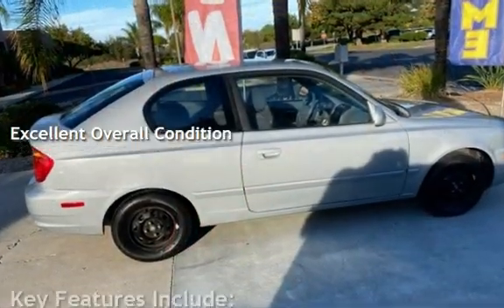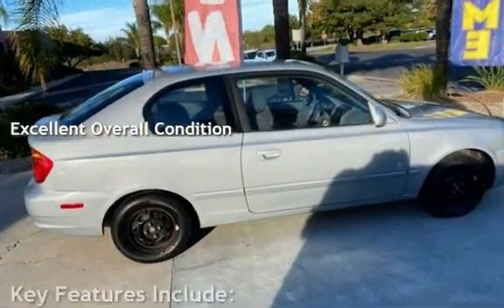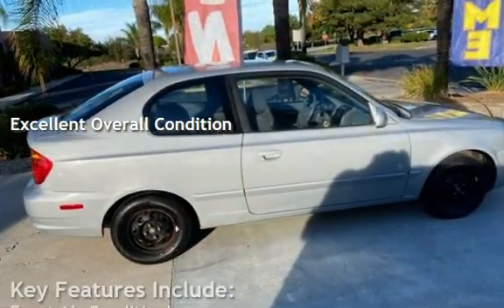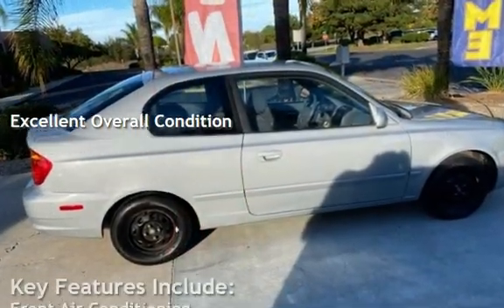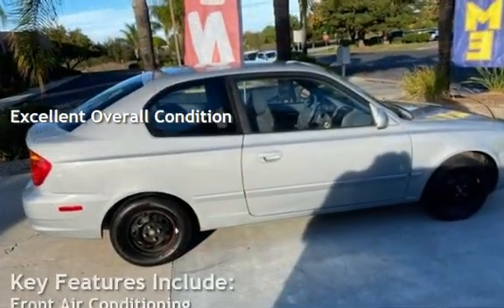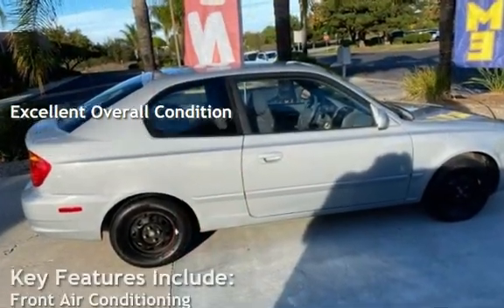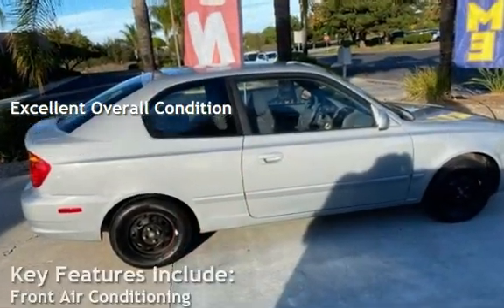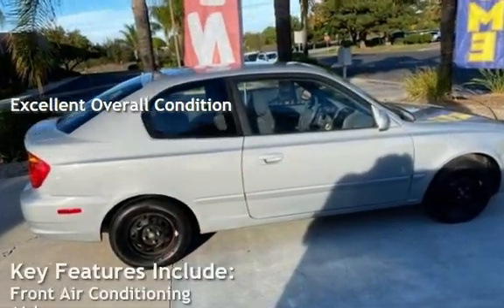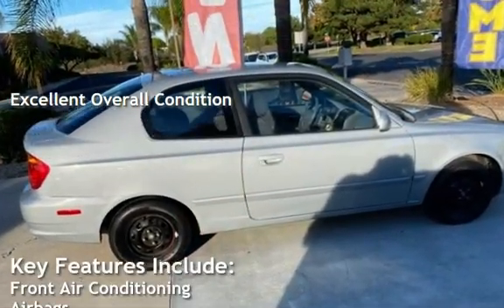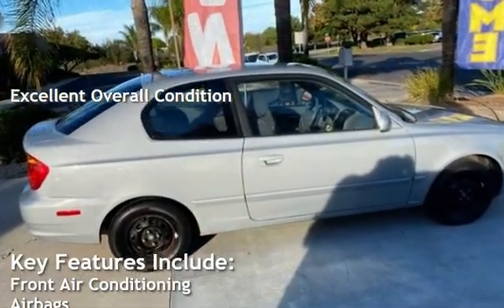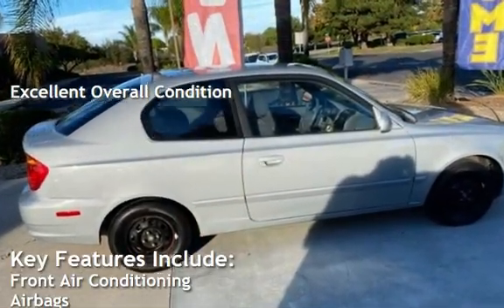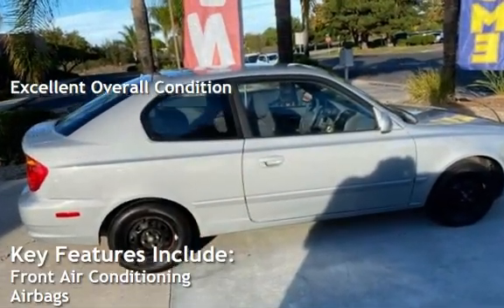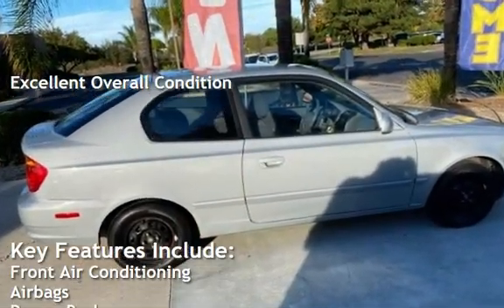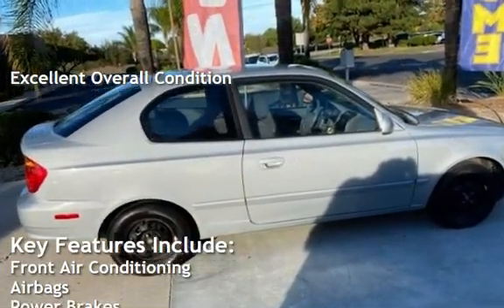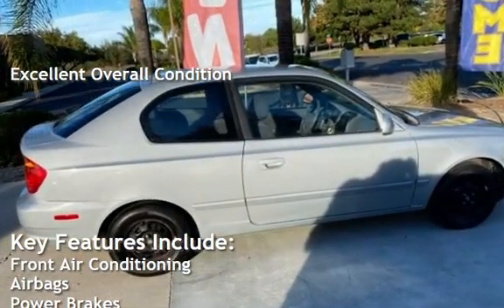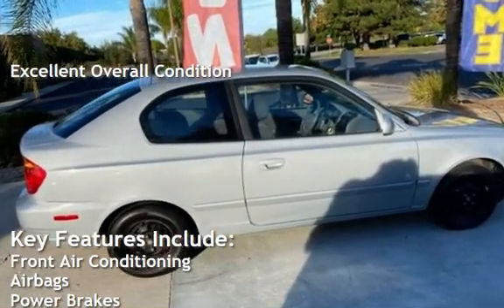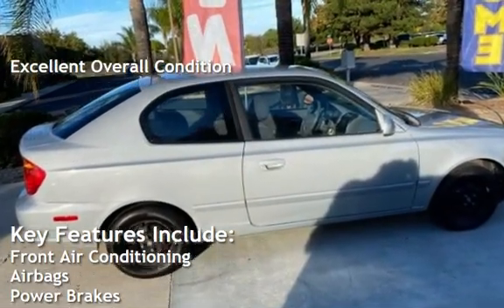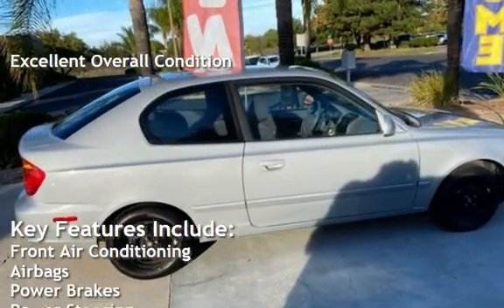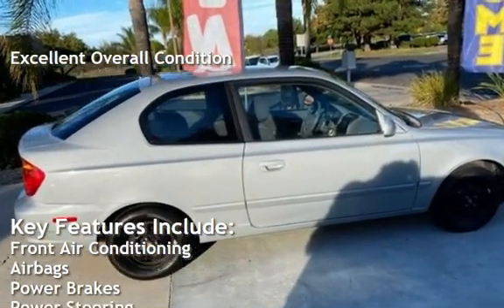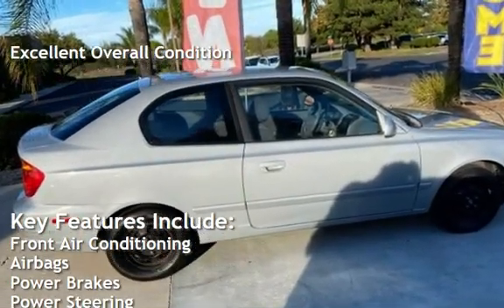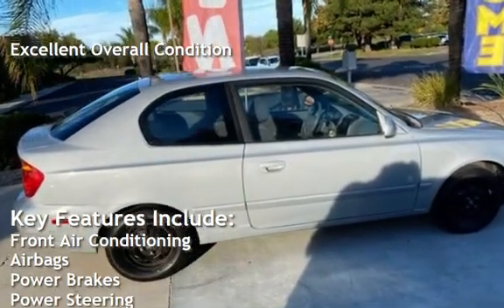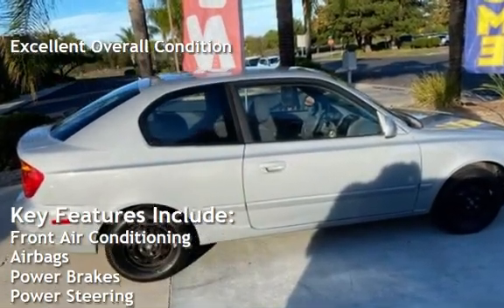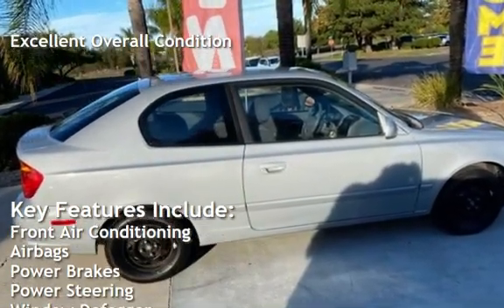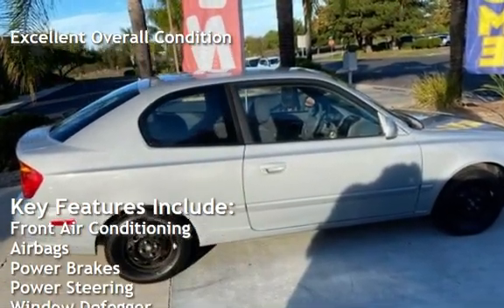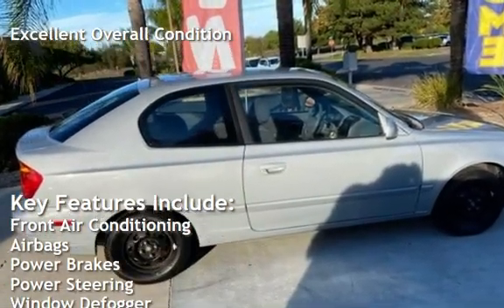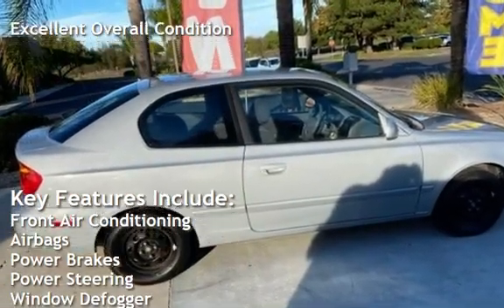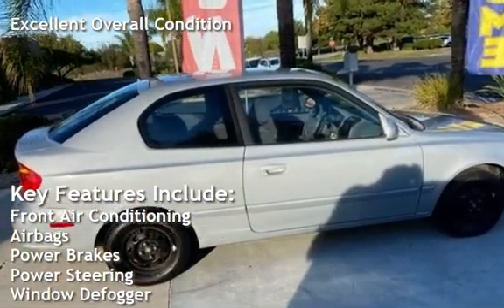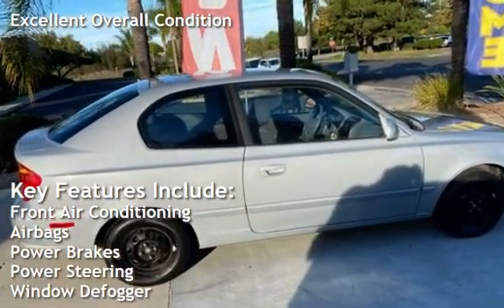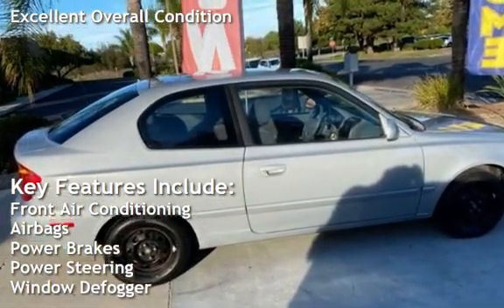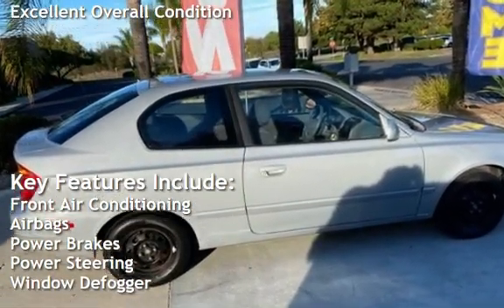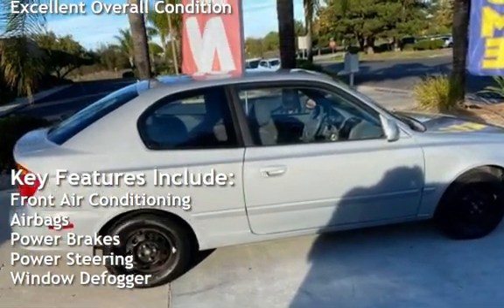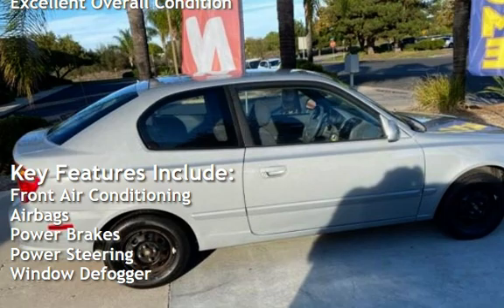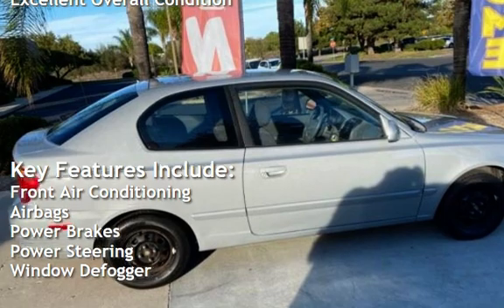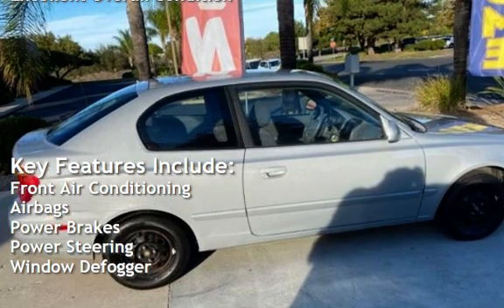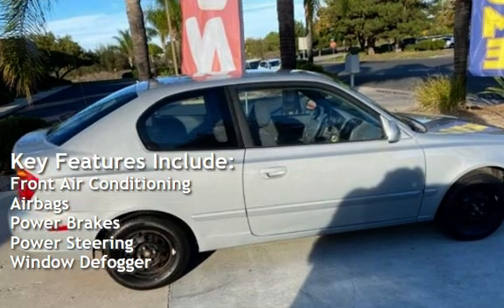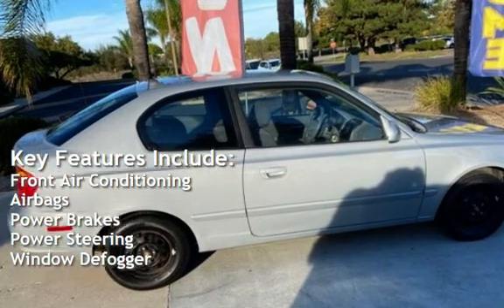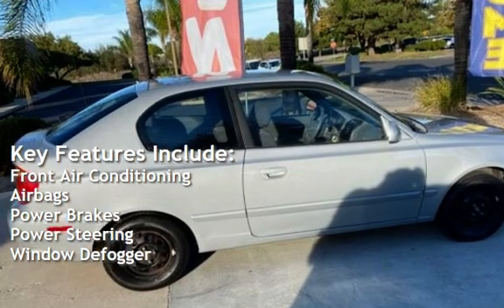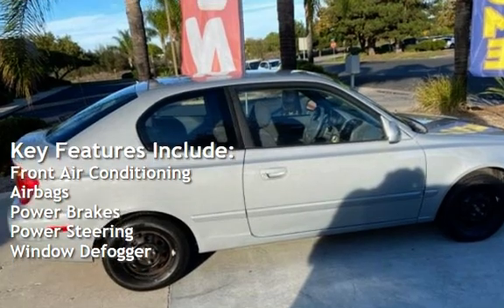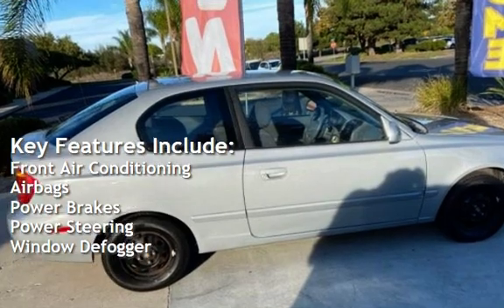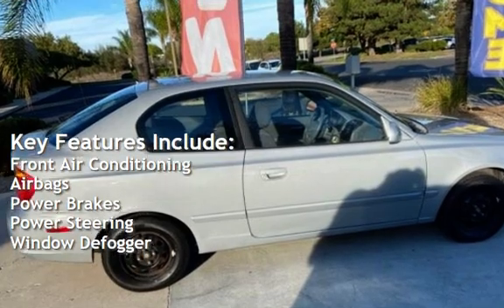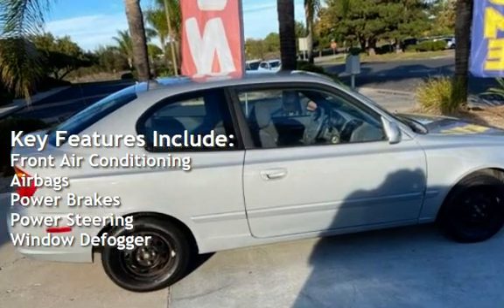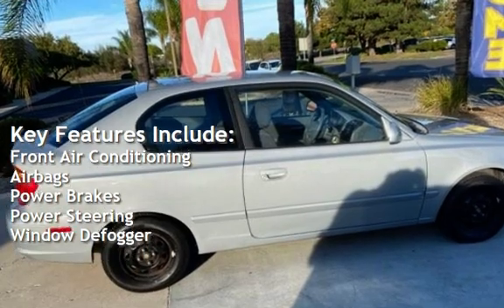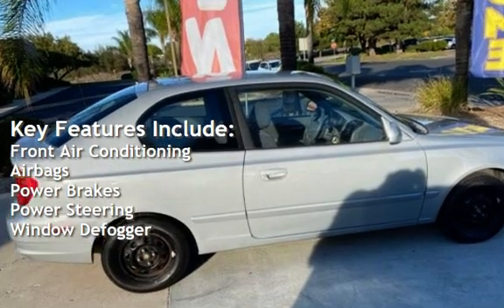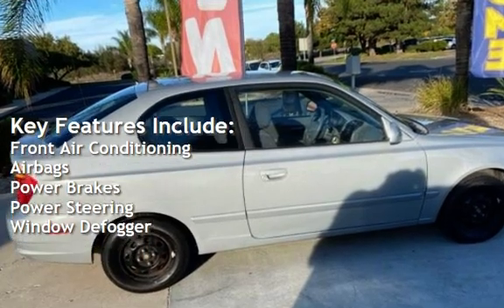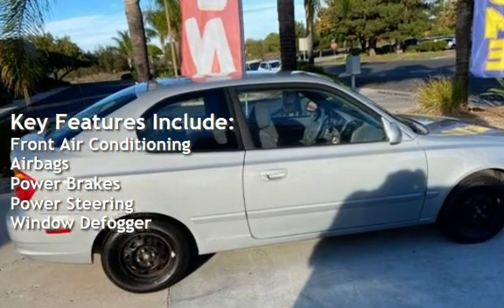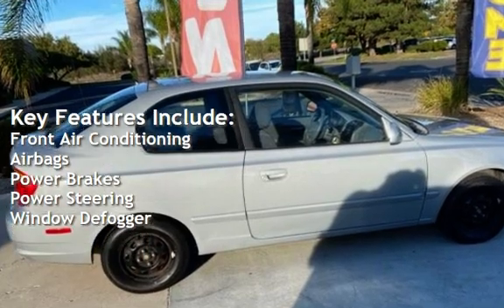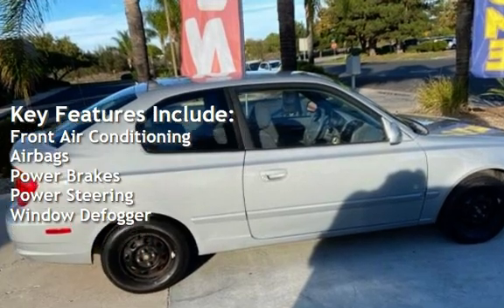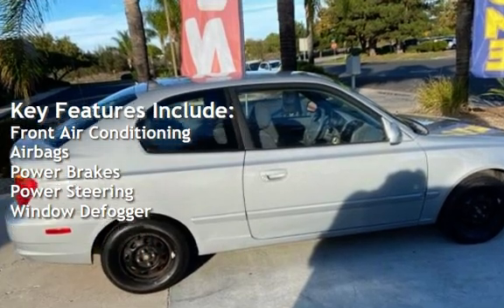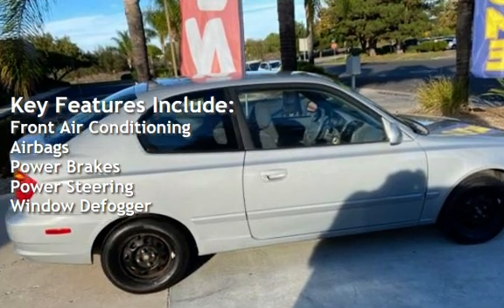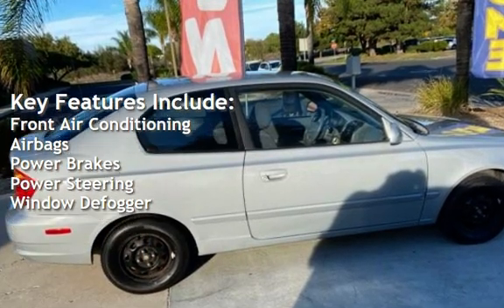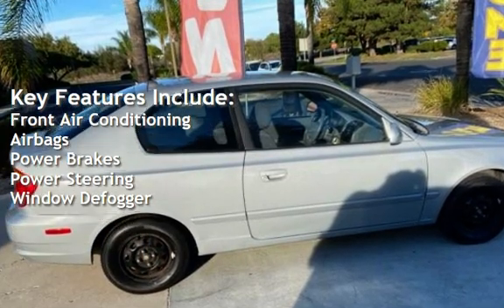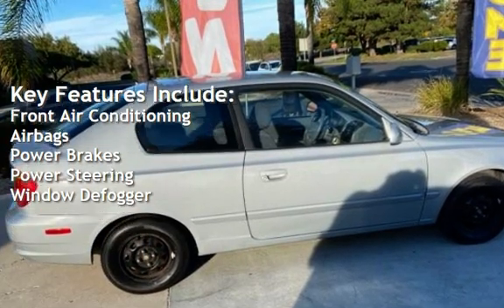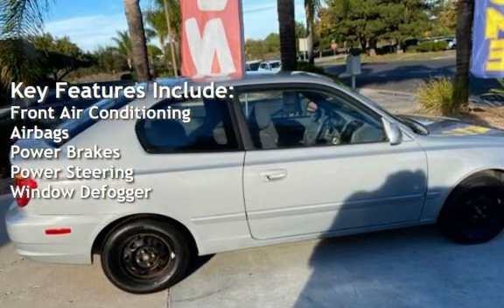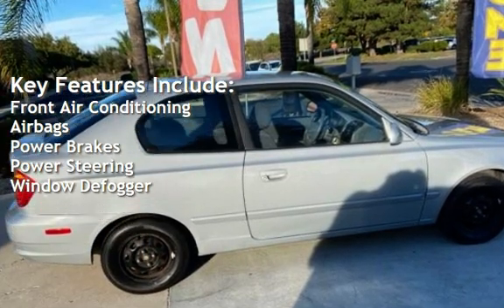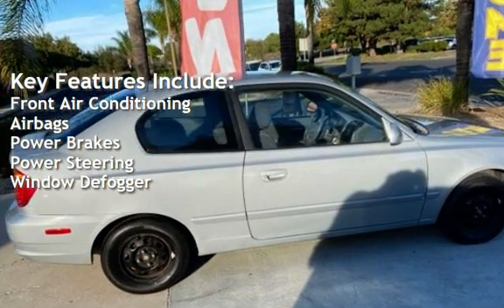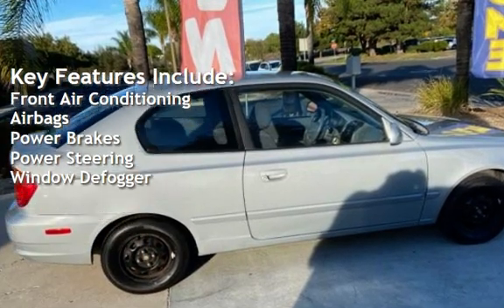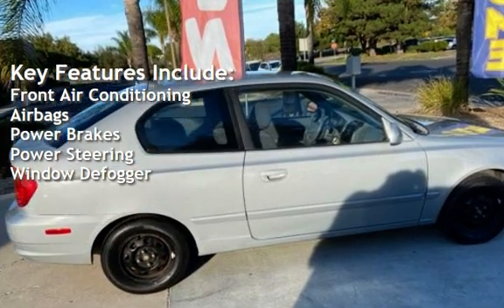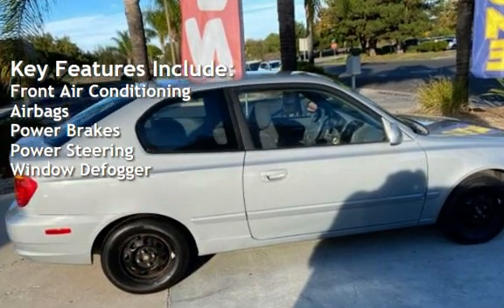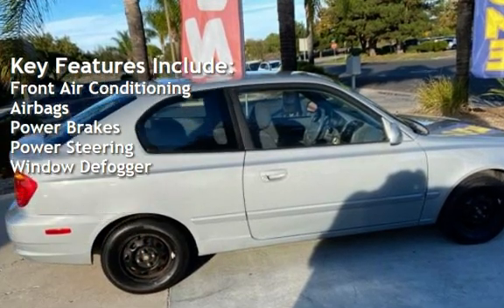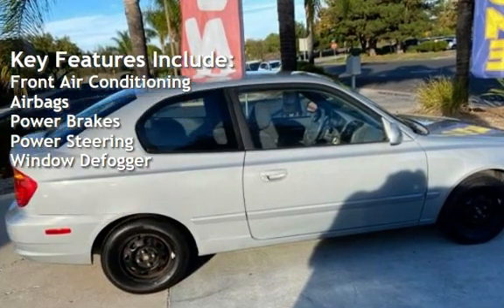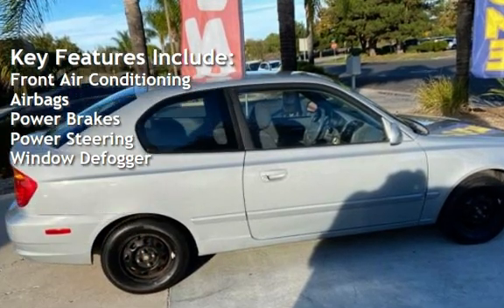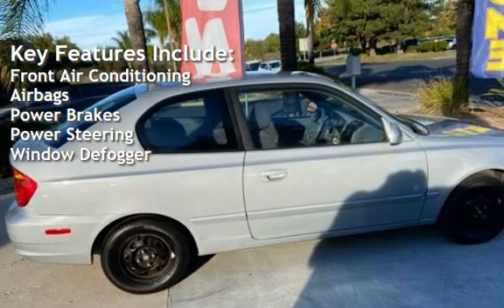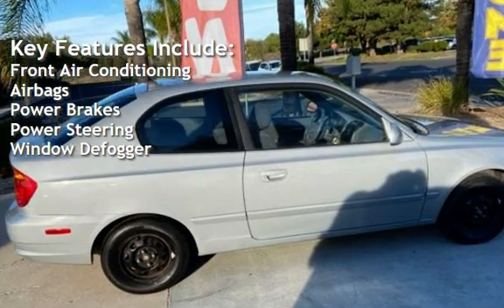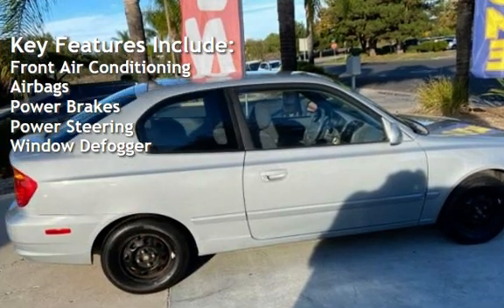Key features include front air conditioning, airbags, power brakes, power steering, and window defogger.